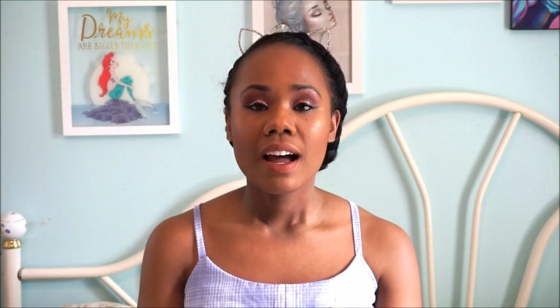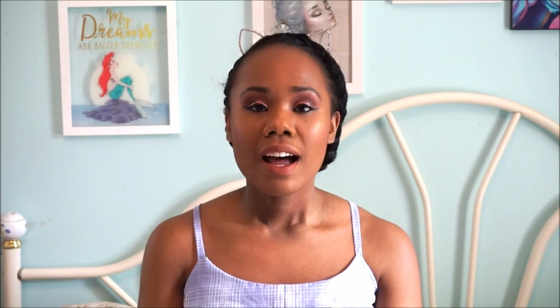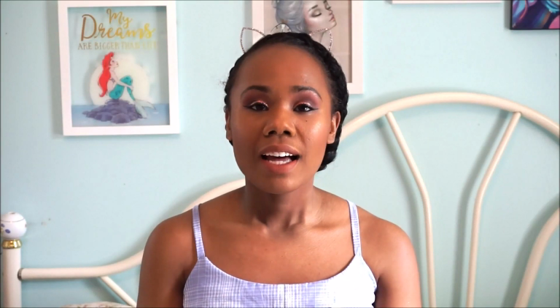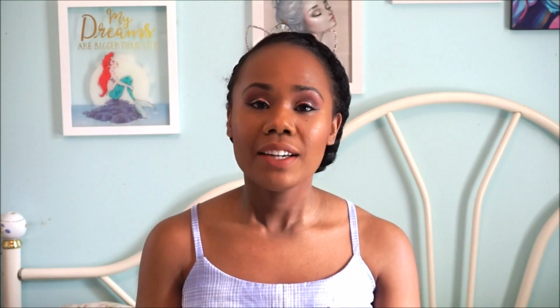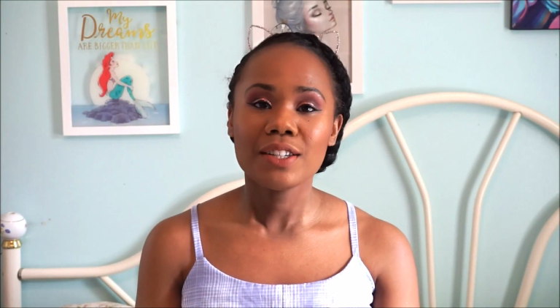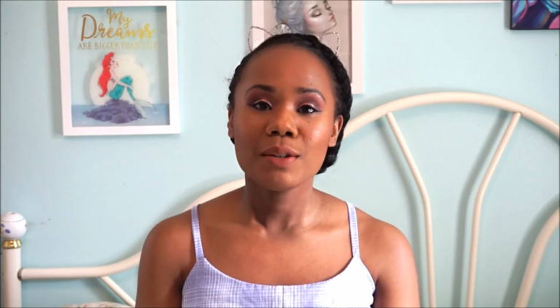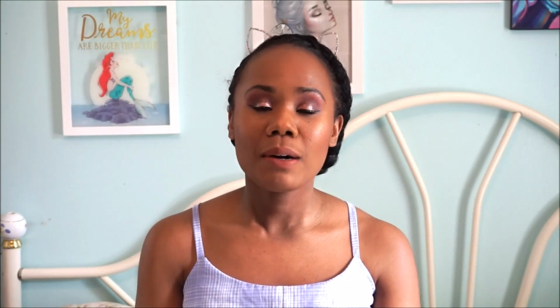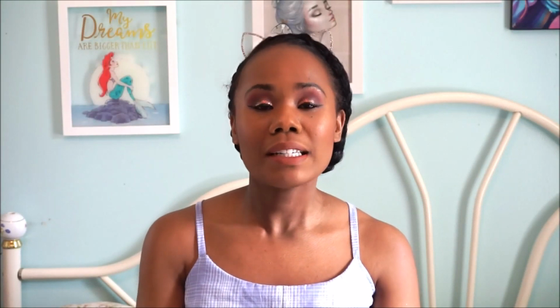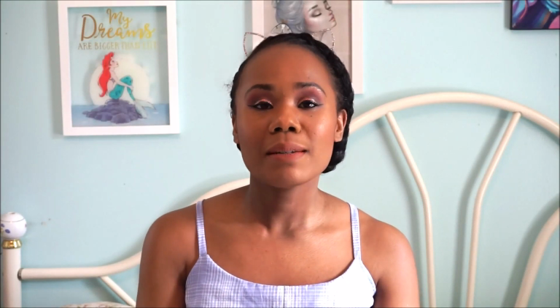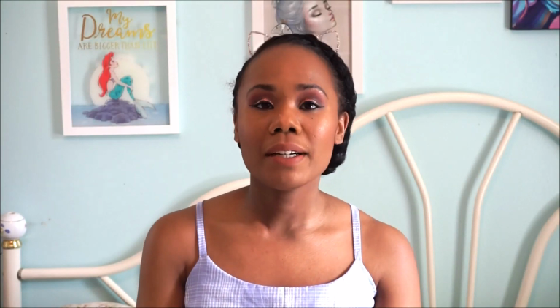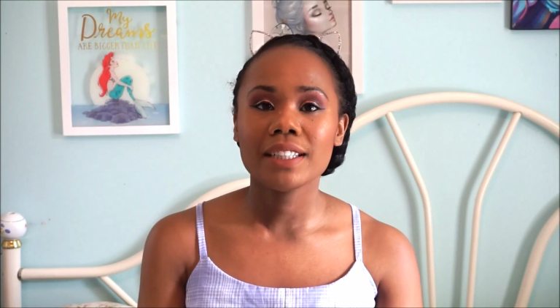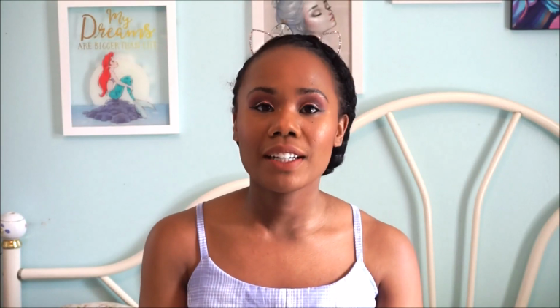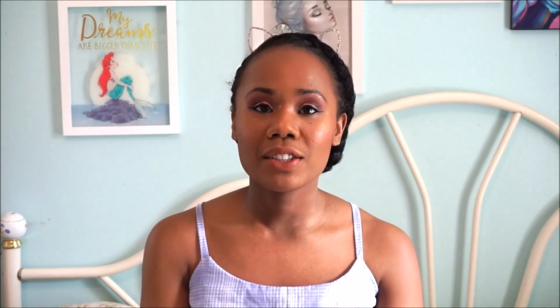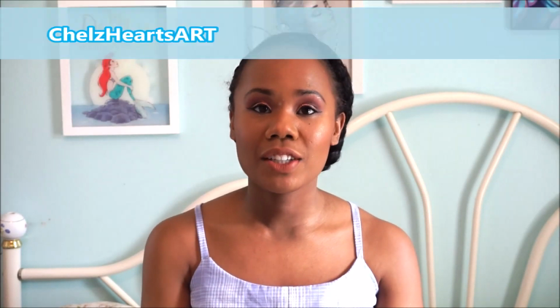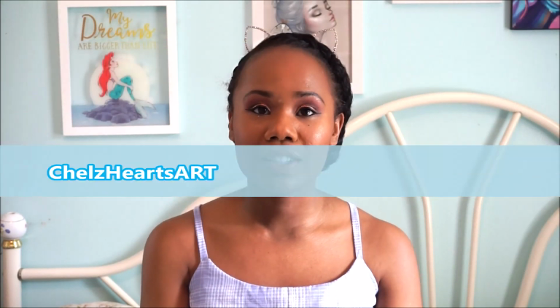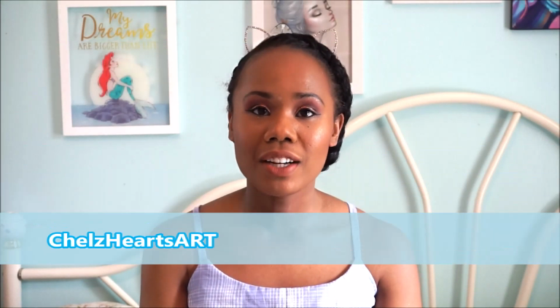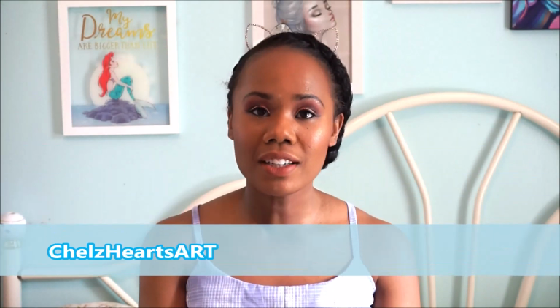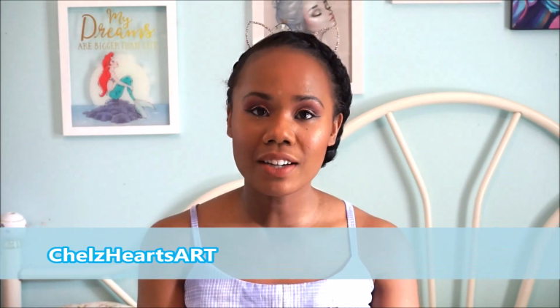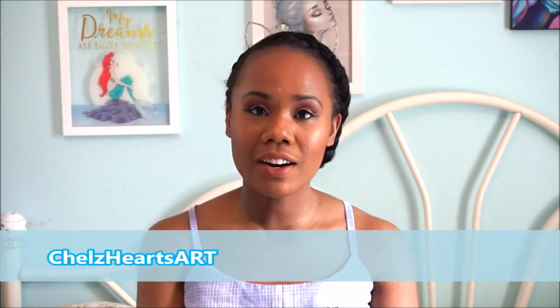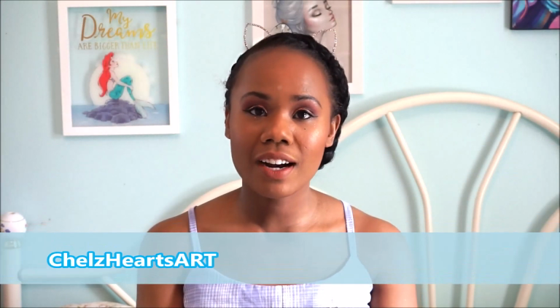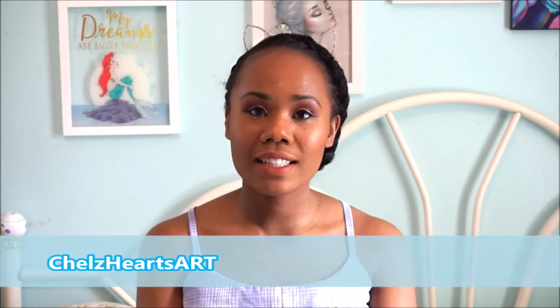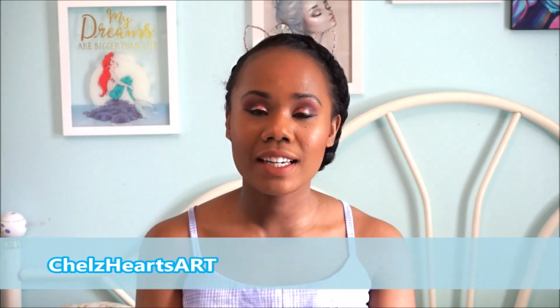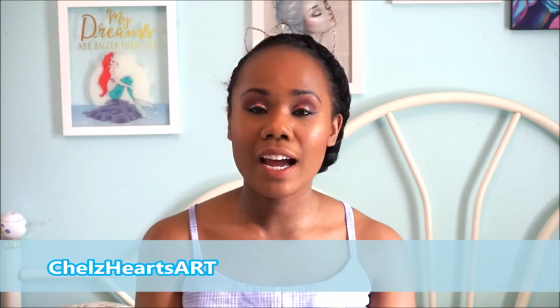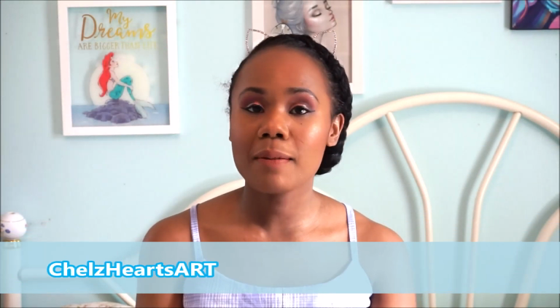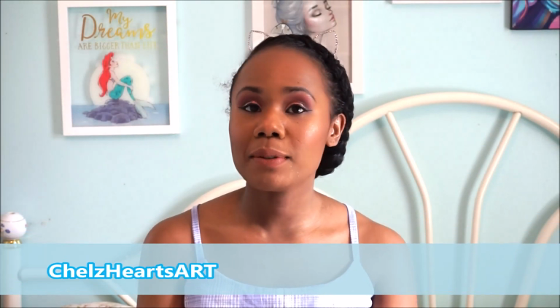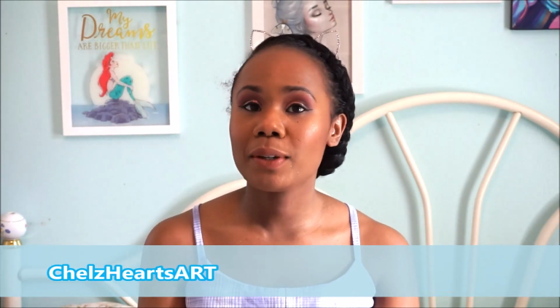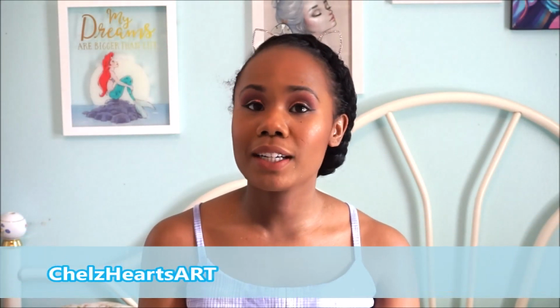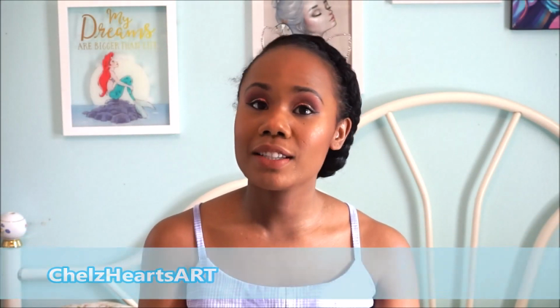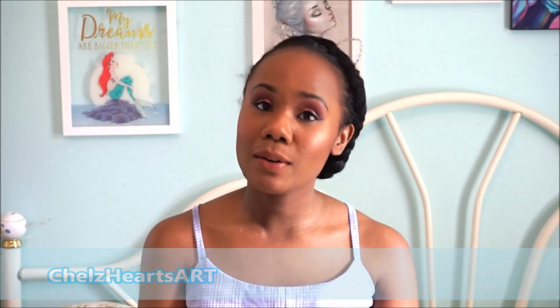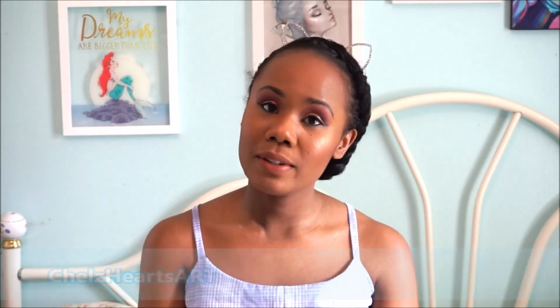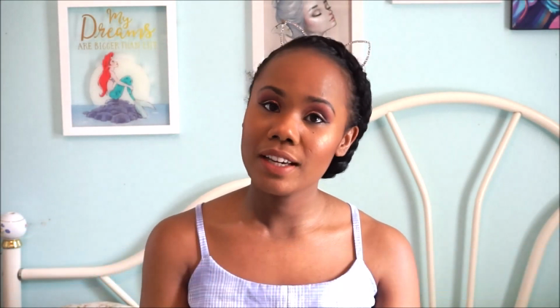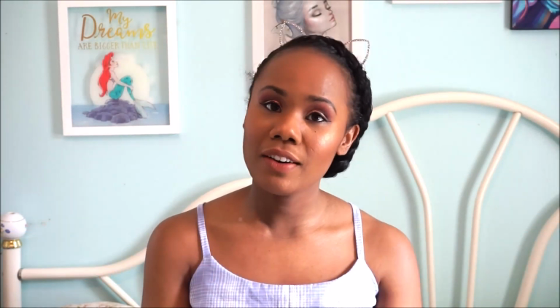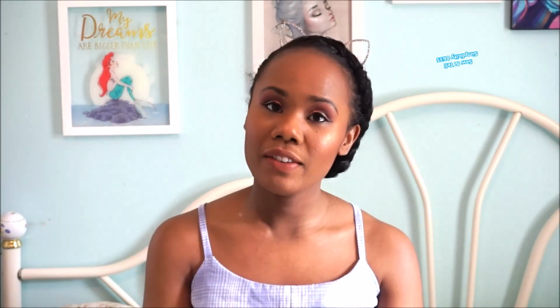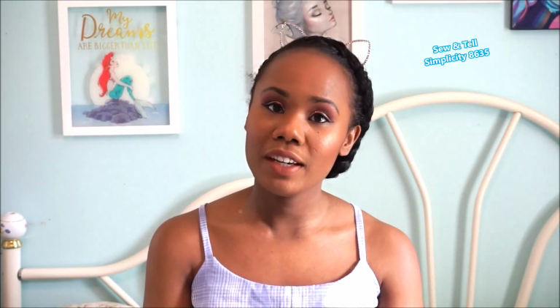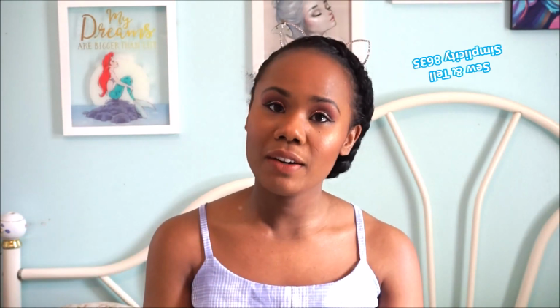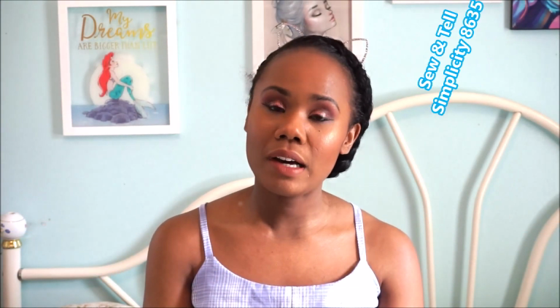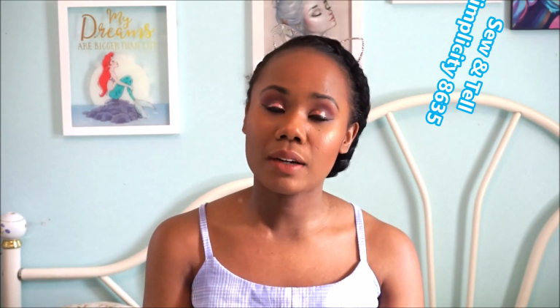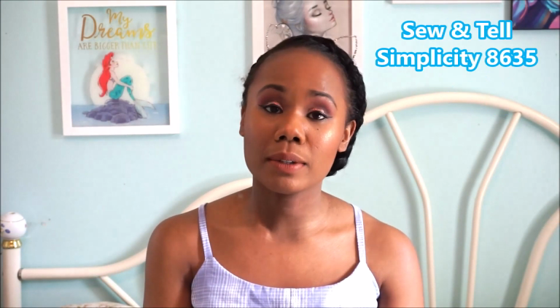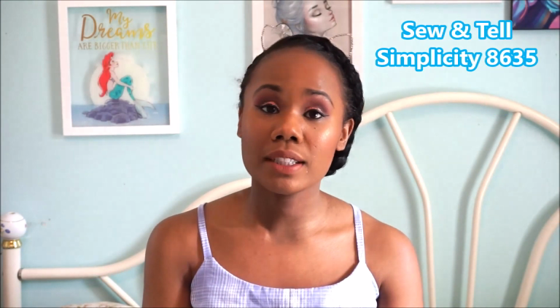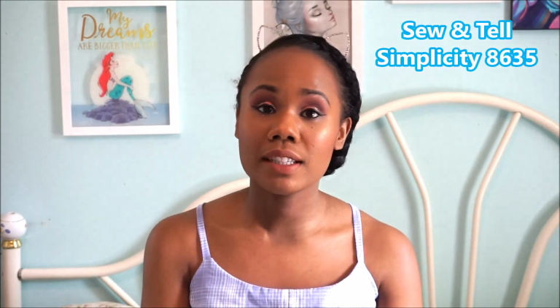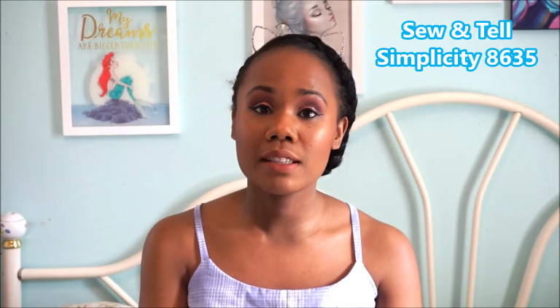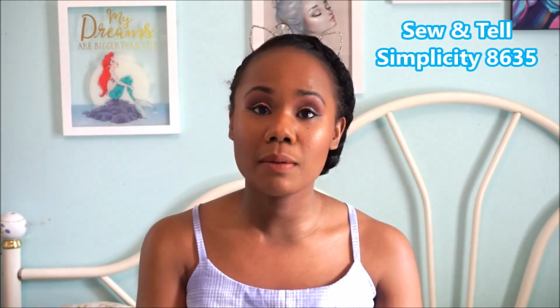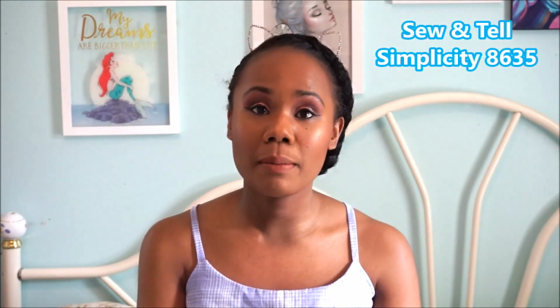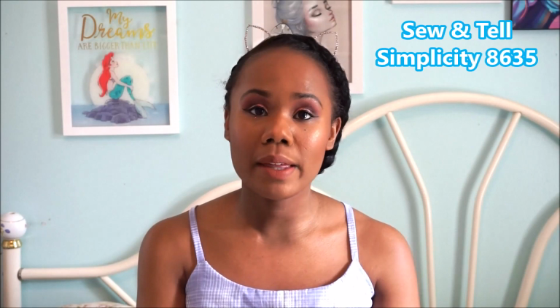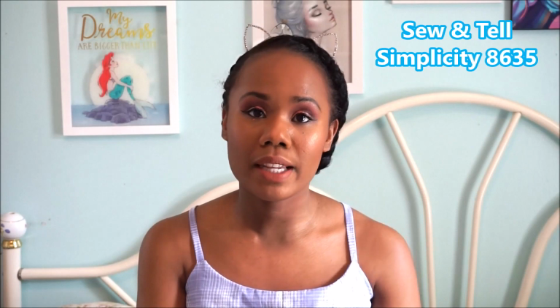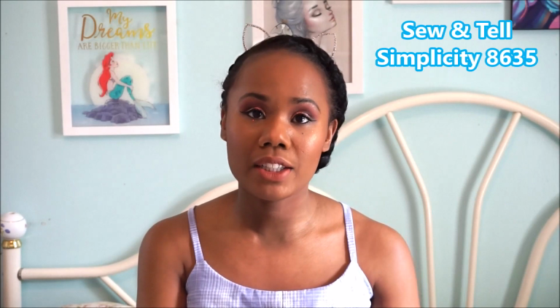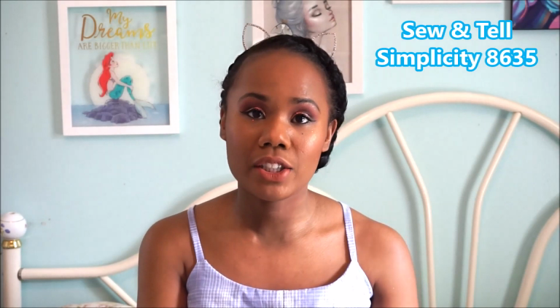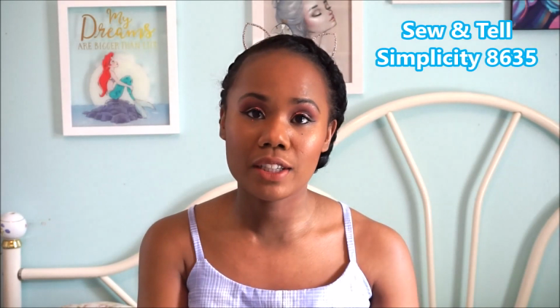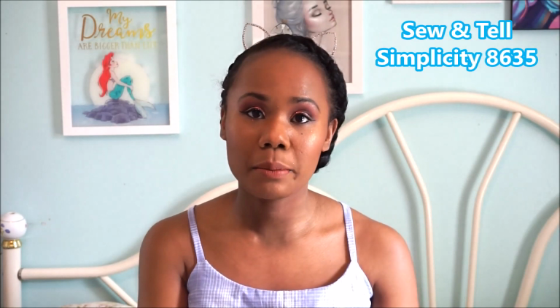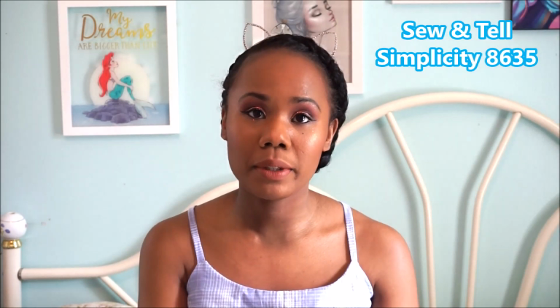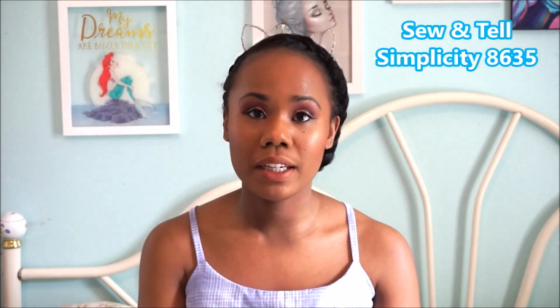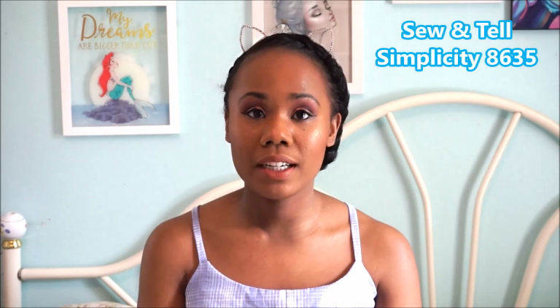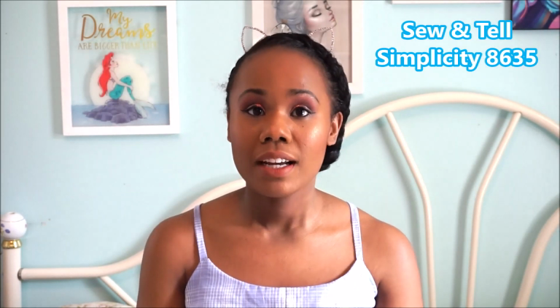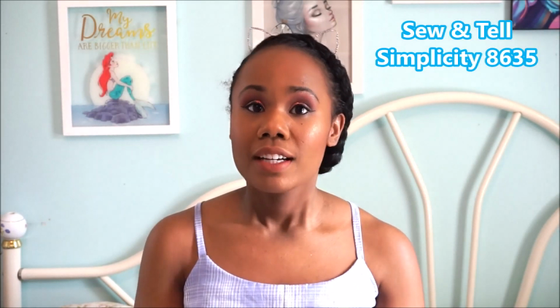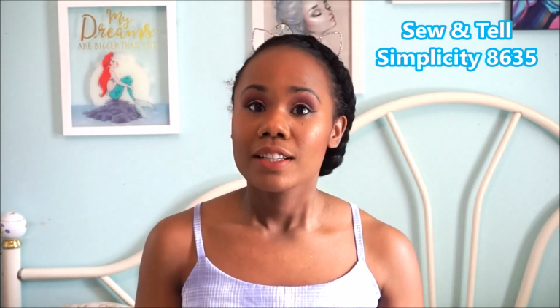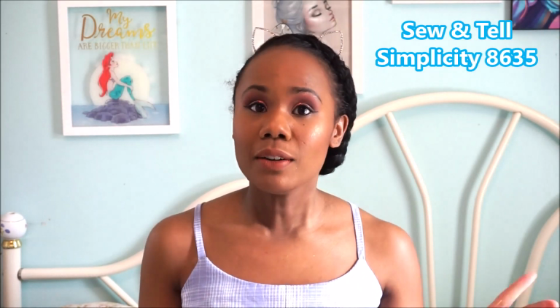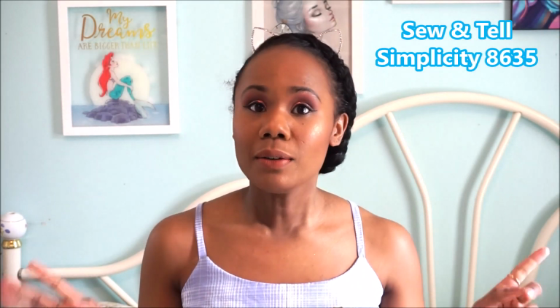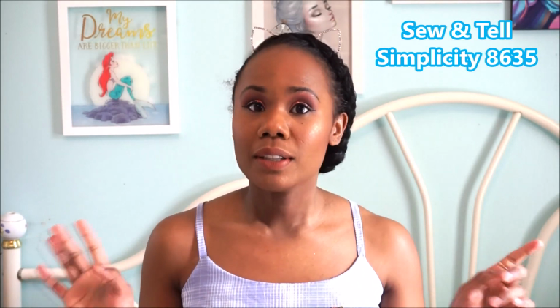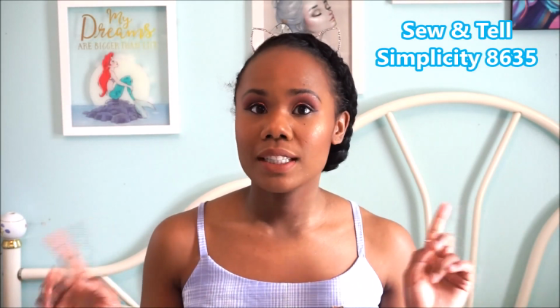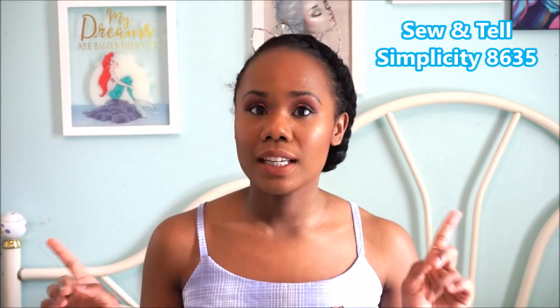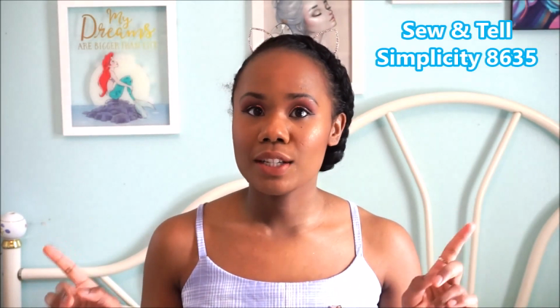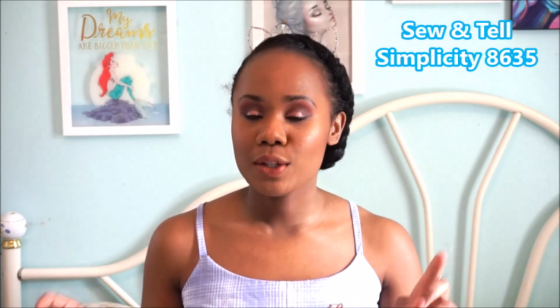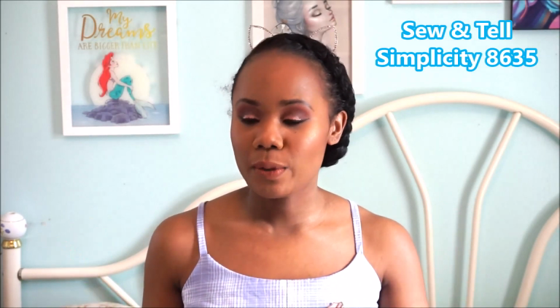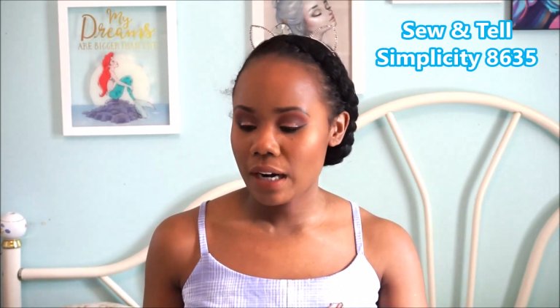Hi YouTube! Welcome to my channel ShellsHeartsArt. Today I'll be doing a sew-and-tell video on a recent make that I just completed. So let's get into it.